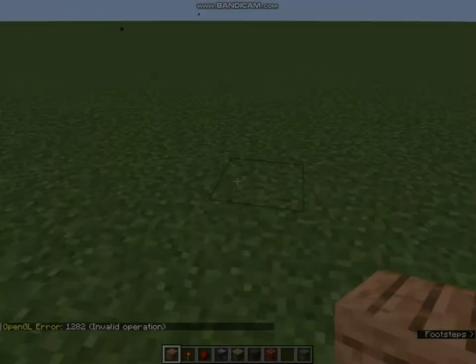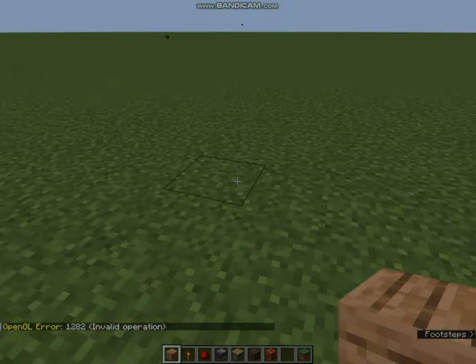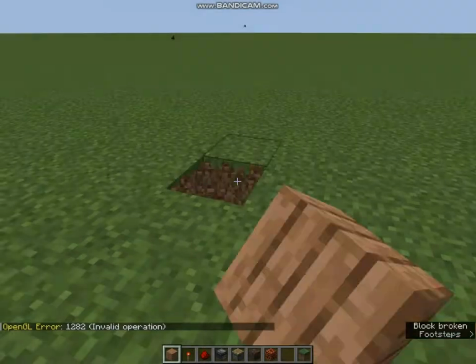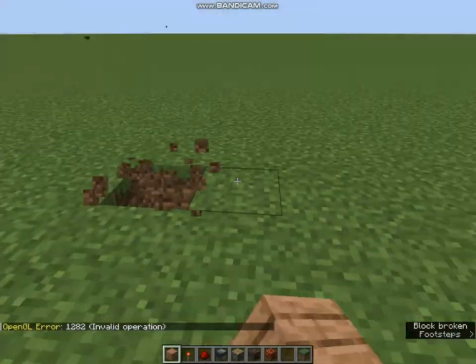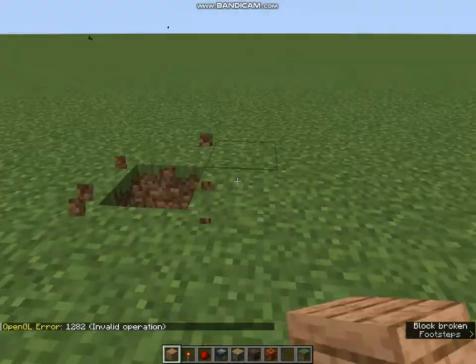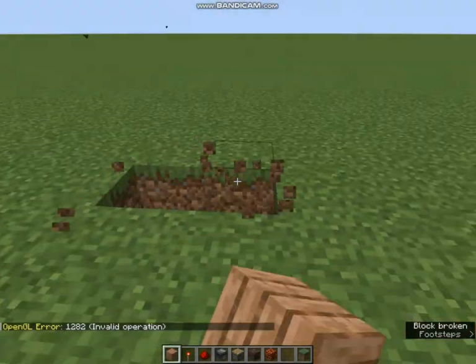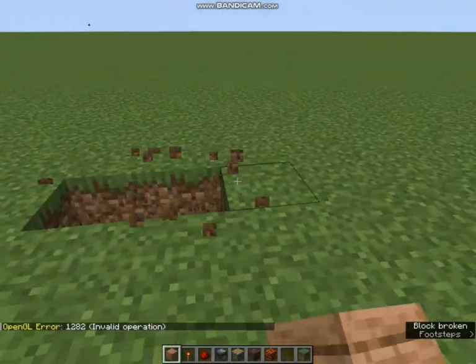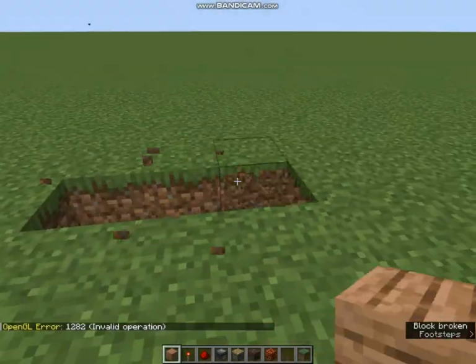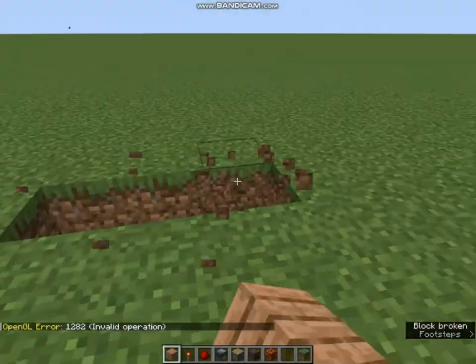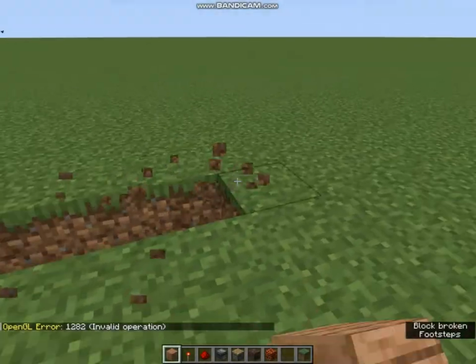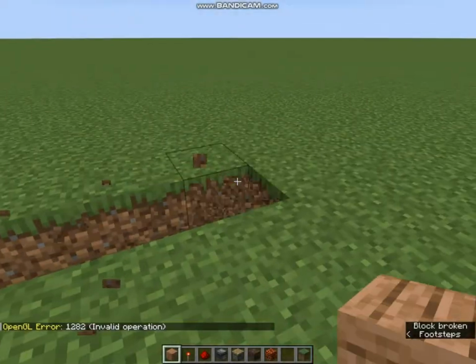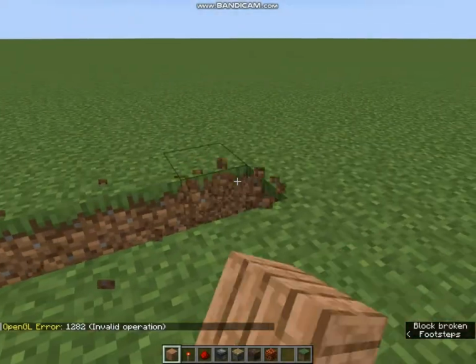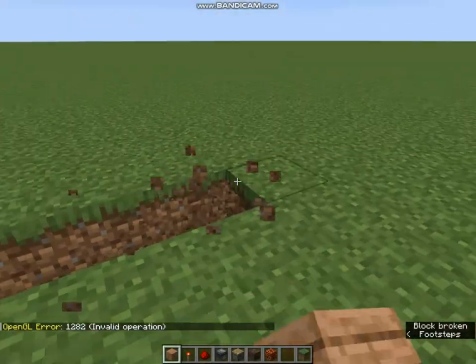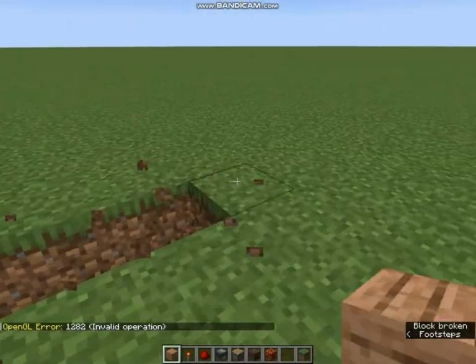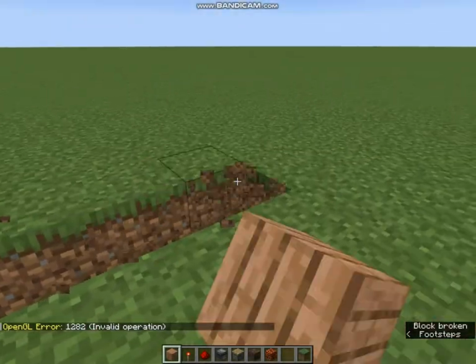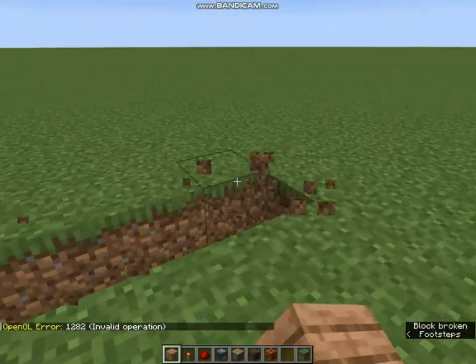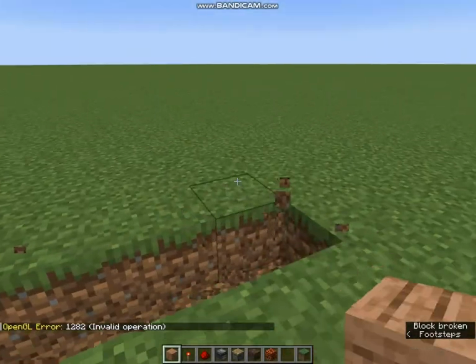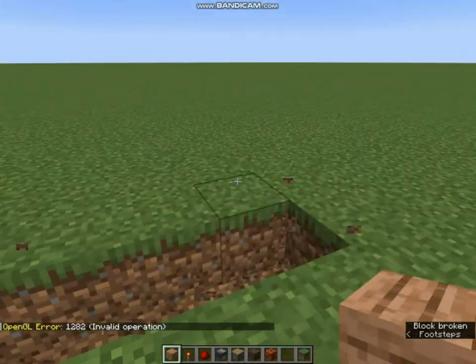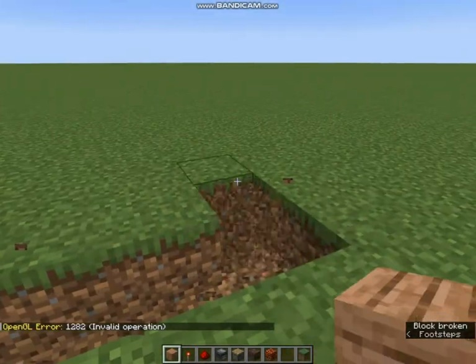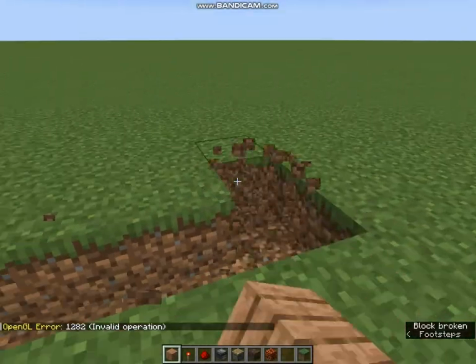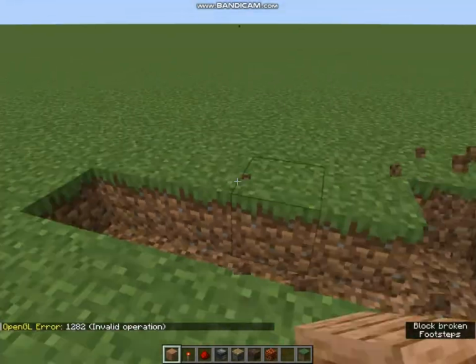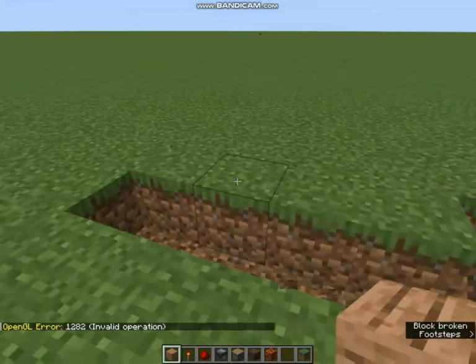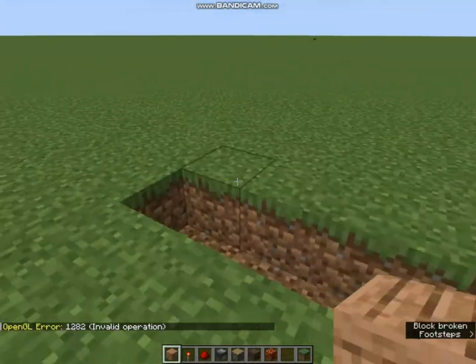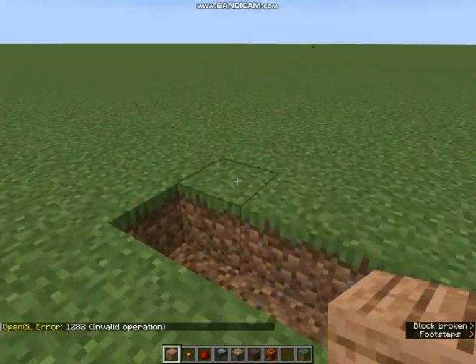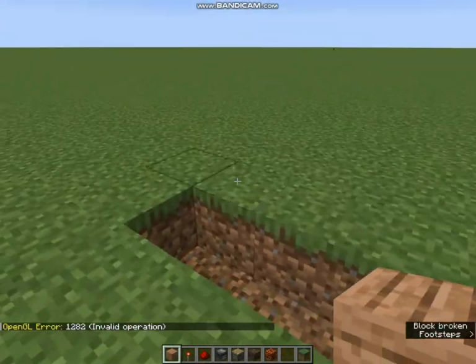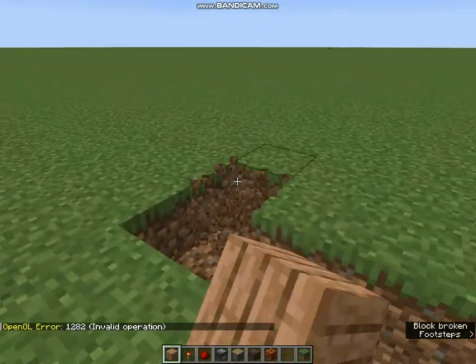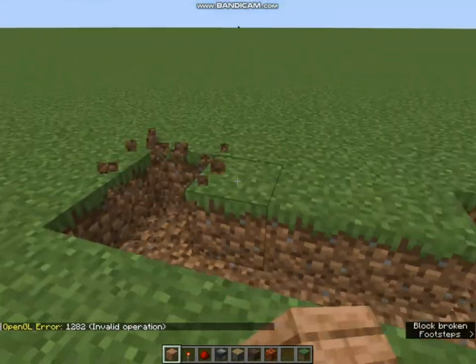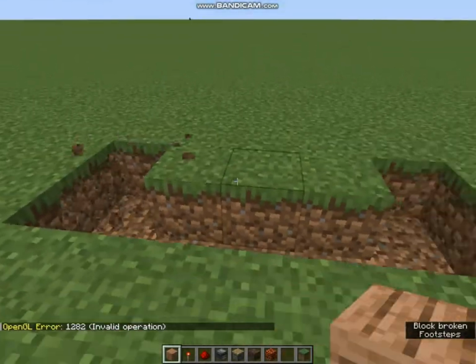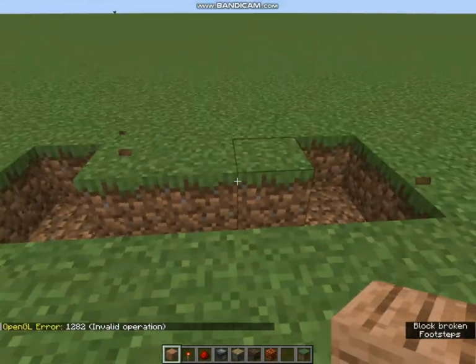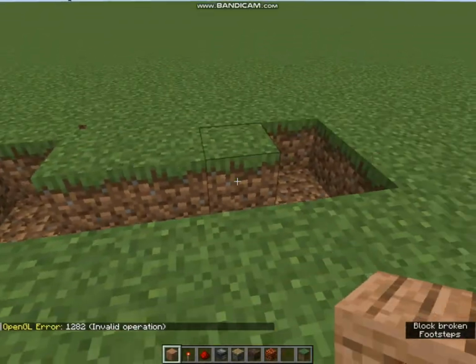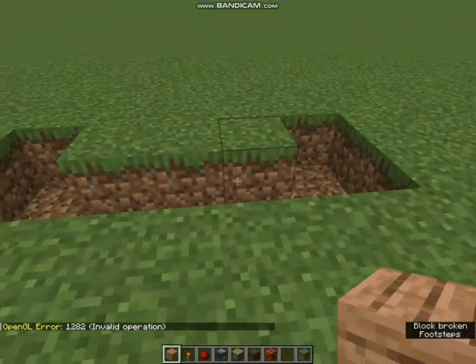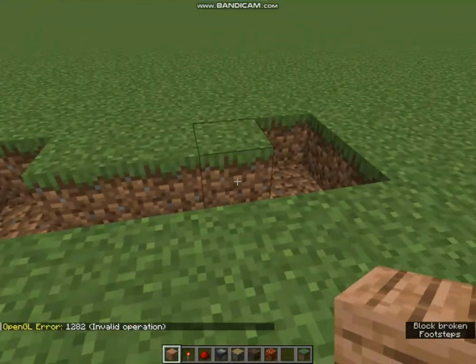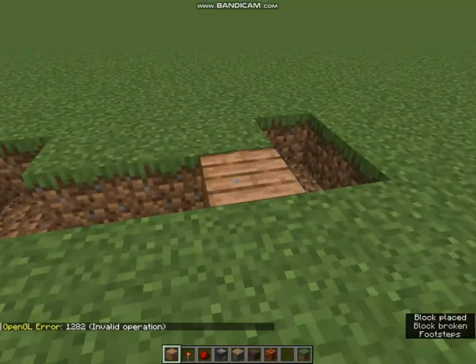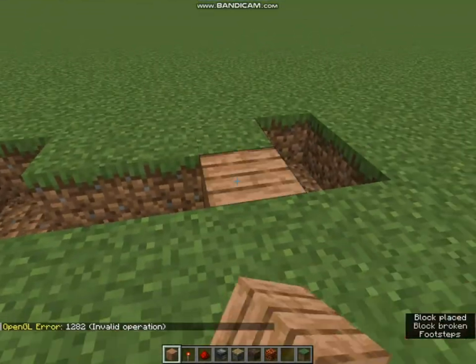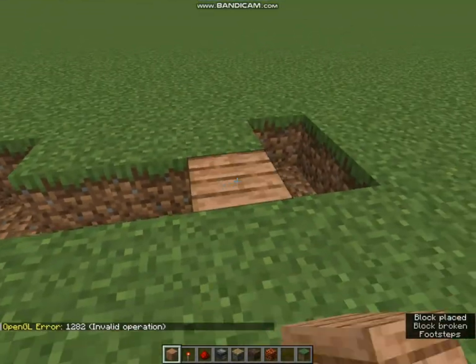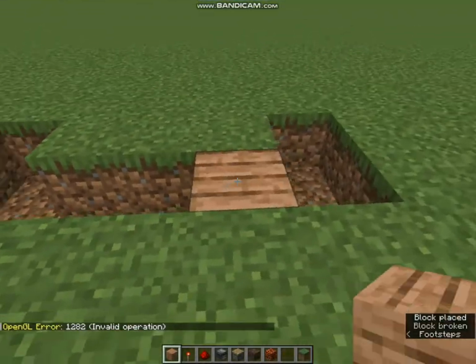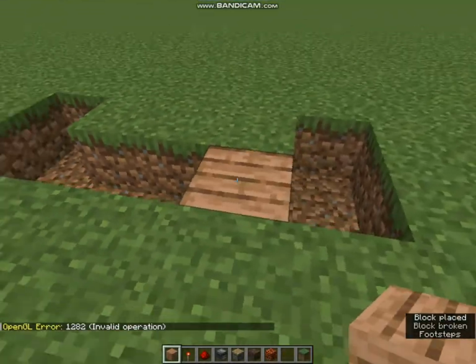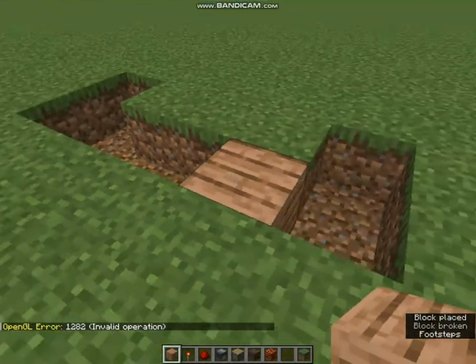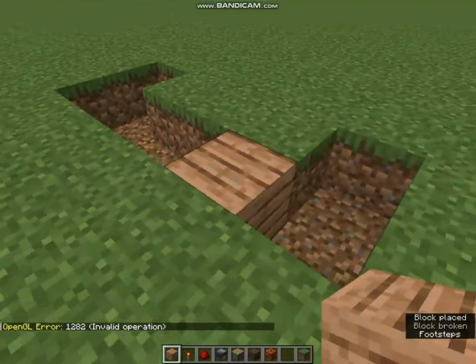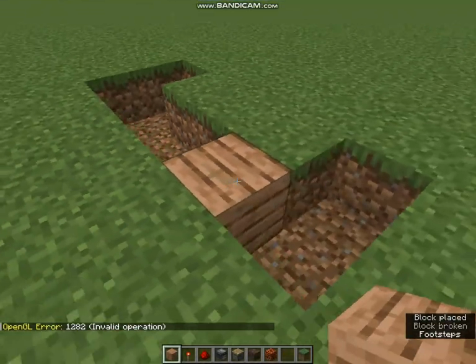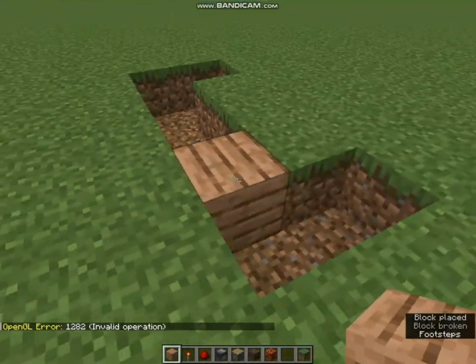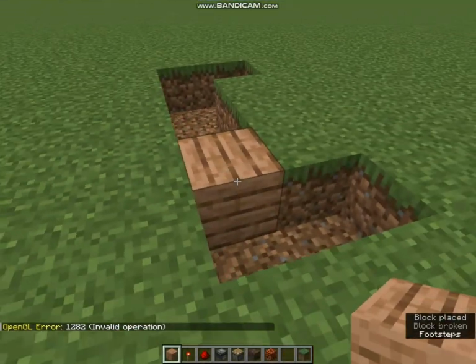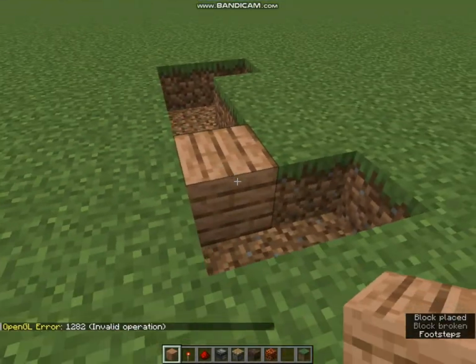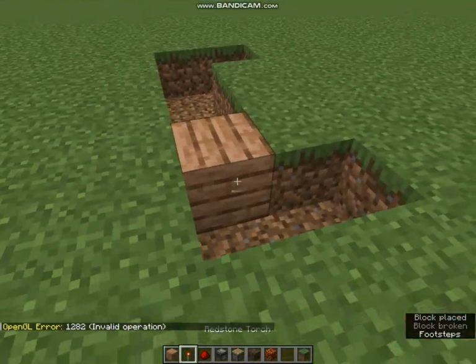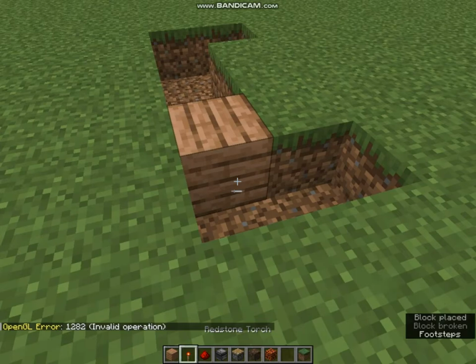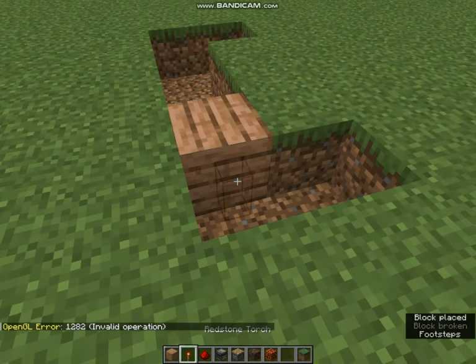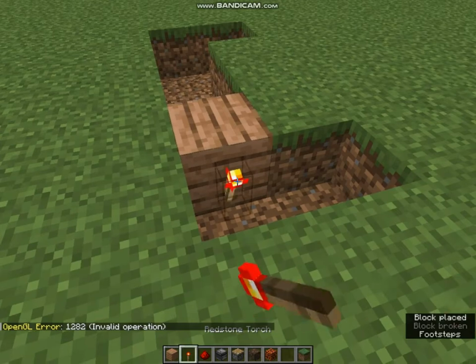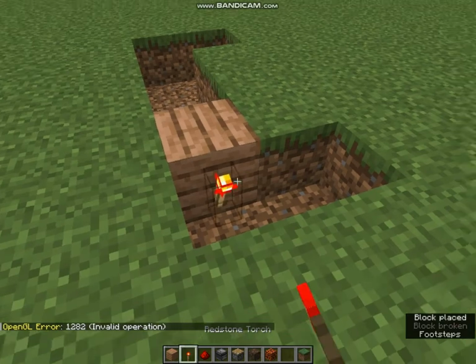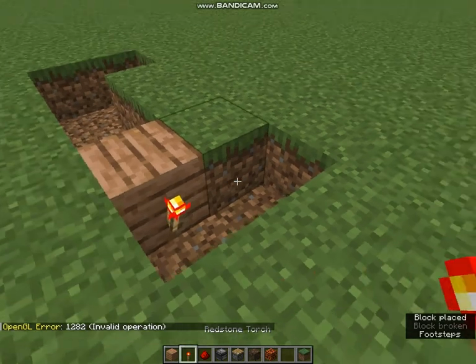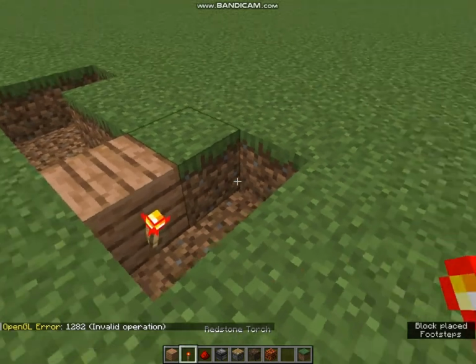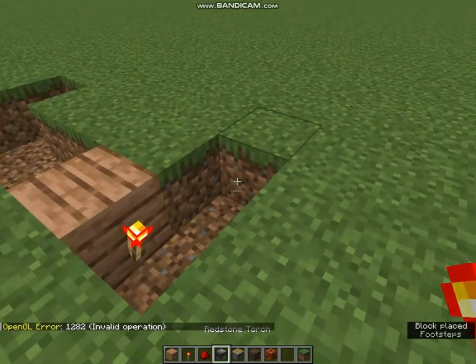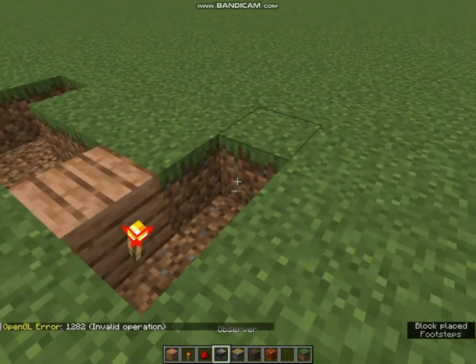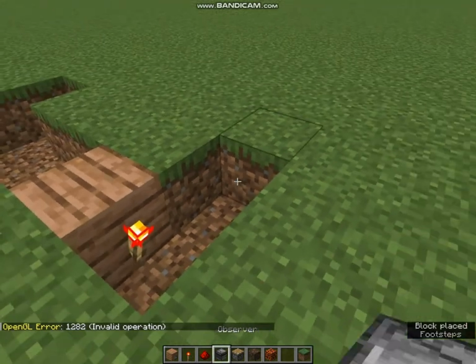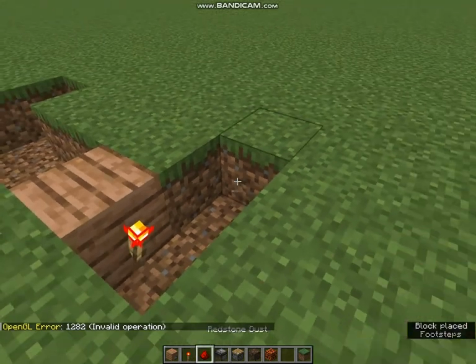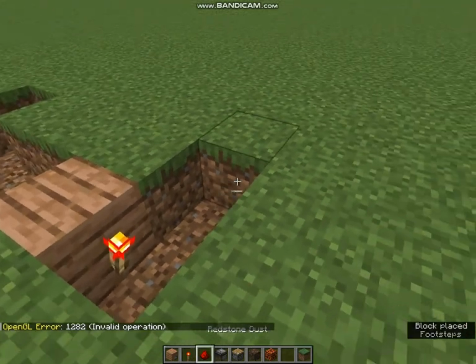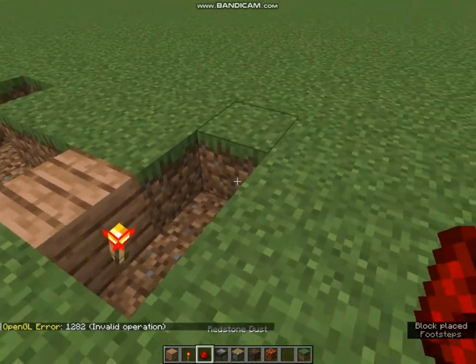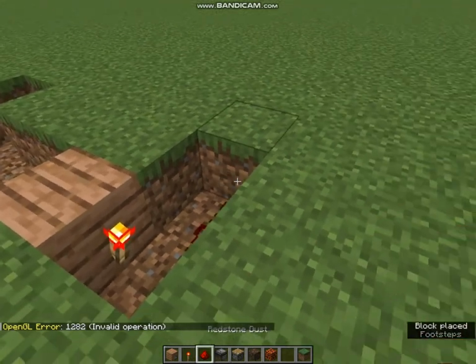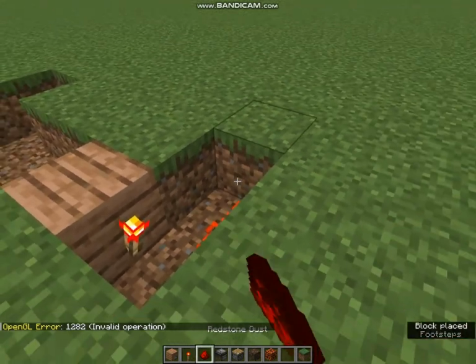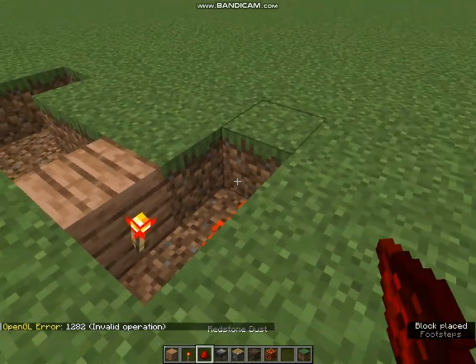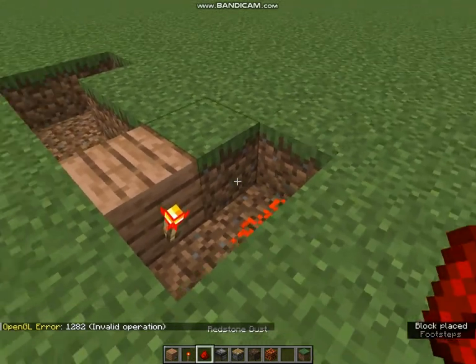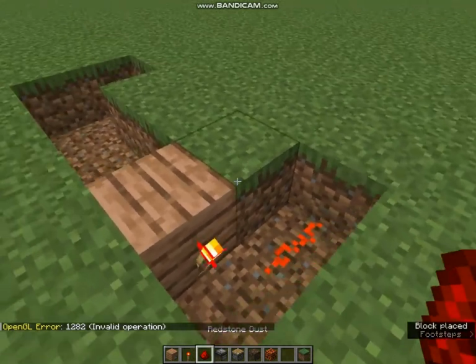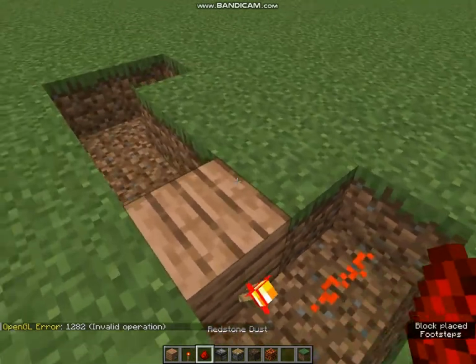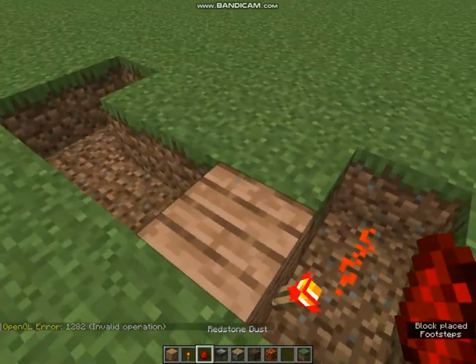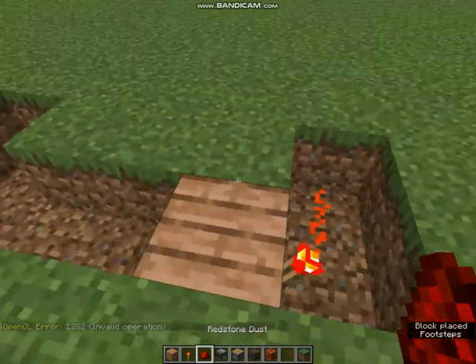So firstly dig down 5 horizontal blocks and then 2 blocks at the end like this. Place a block, then a torch, then redstone dust like this.